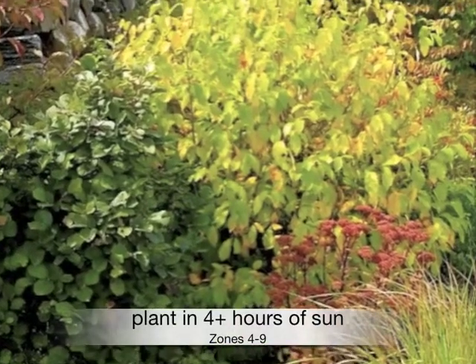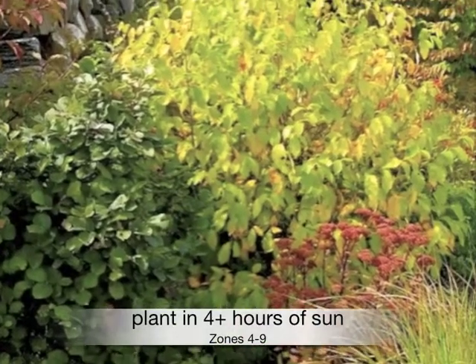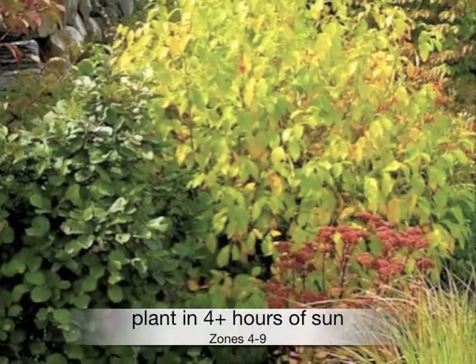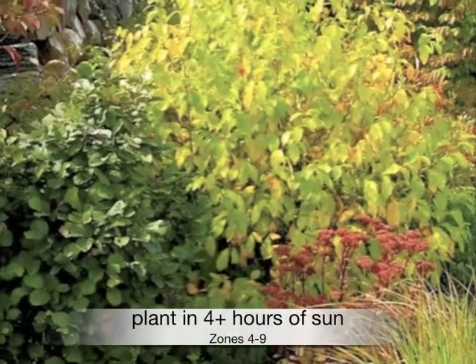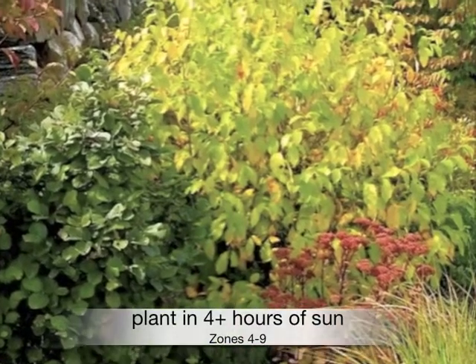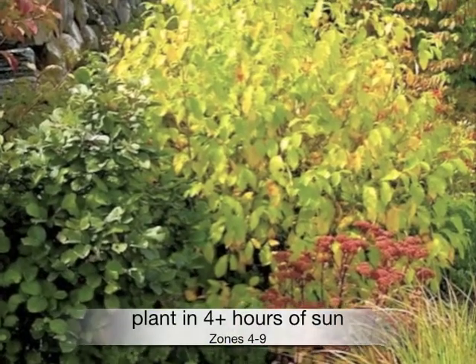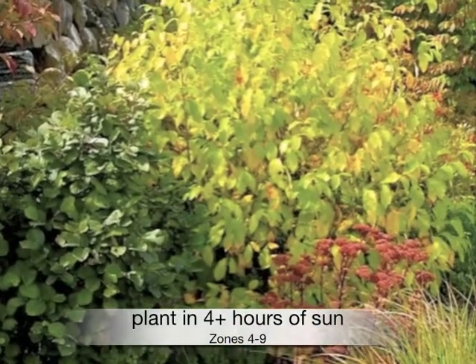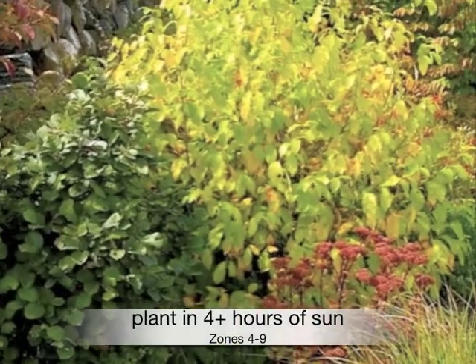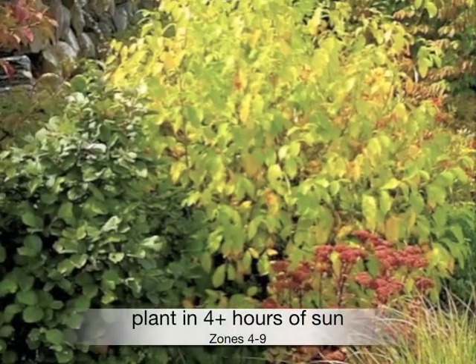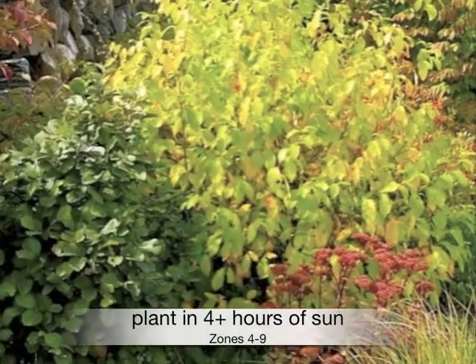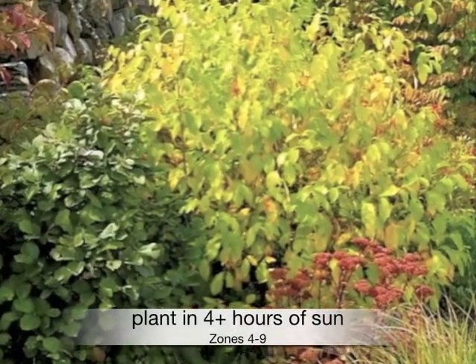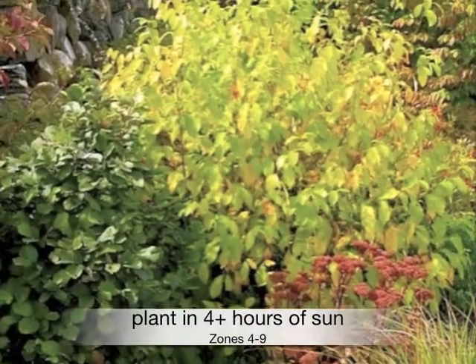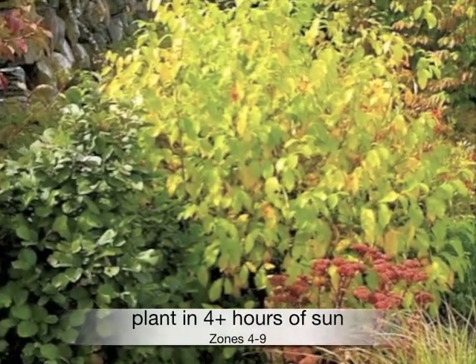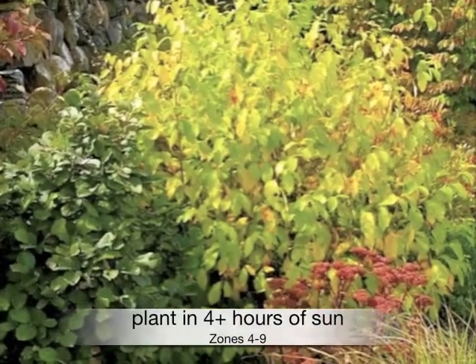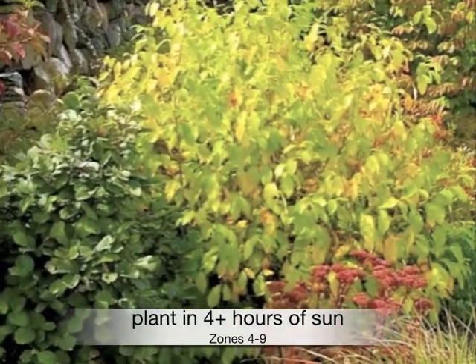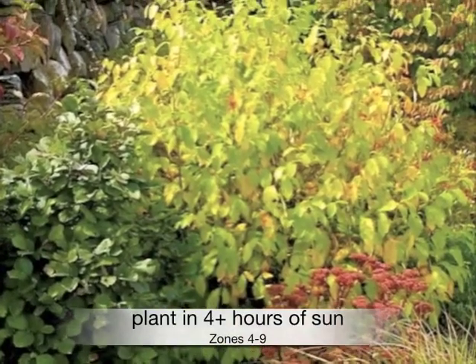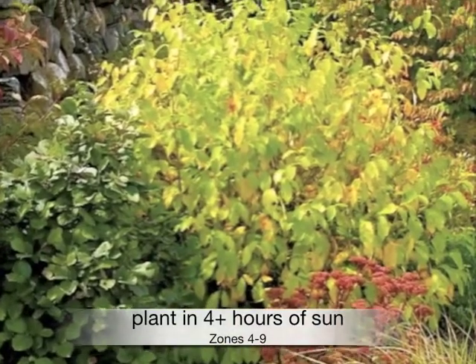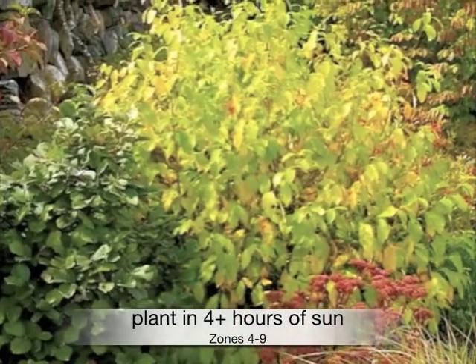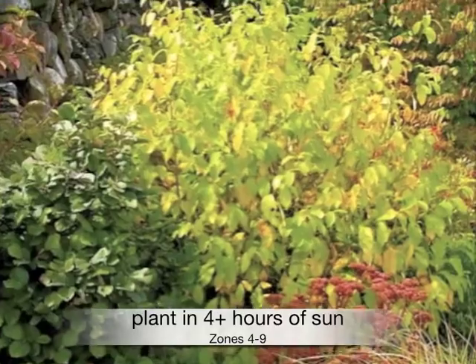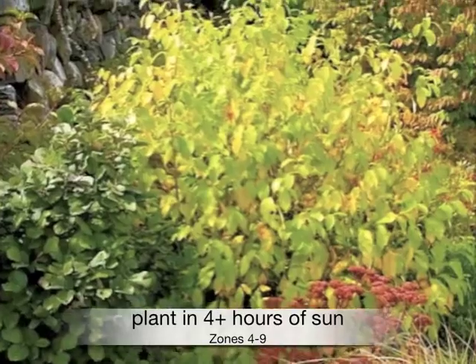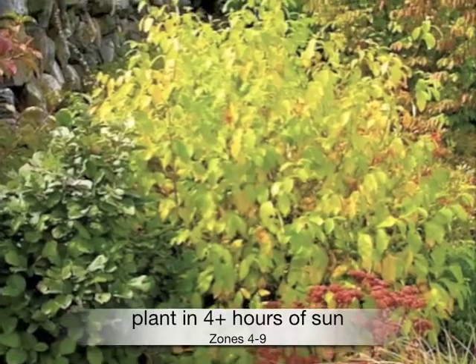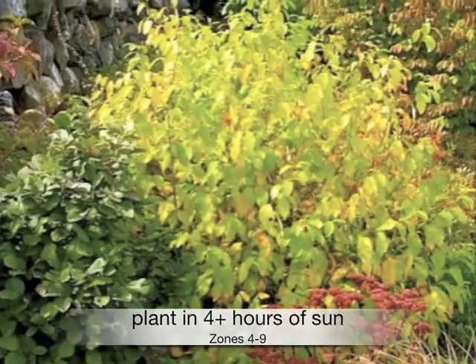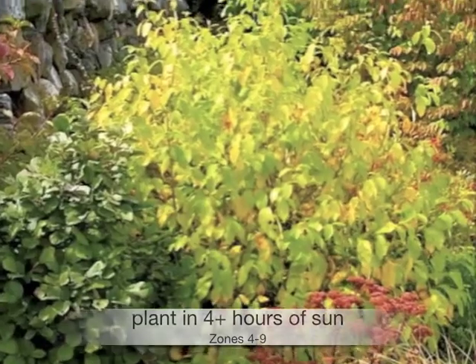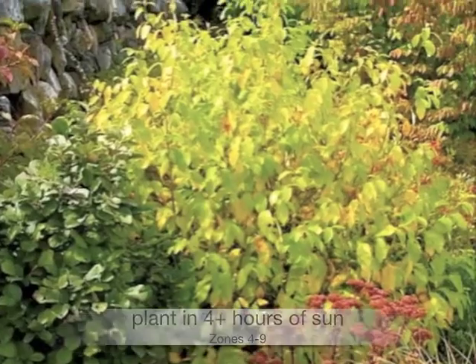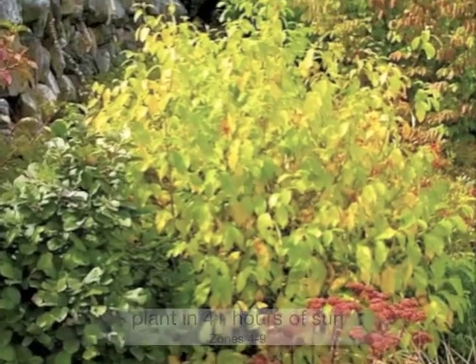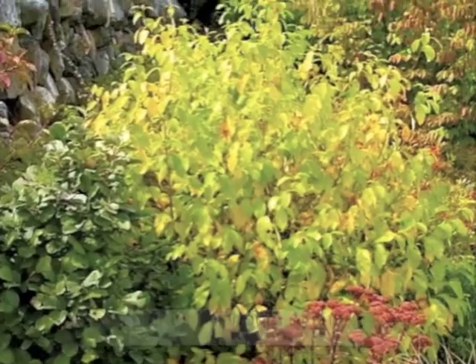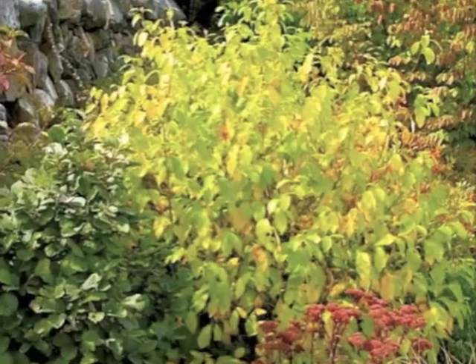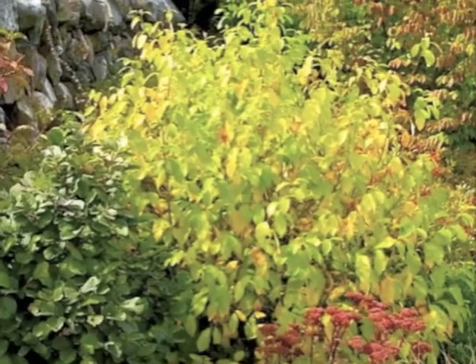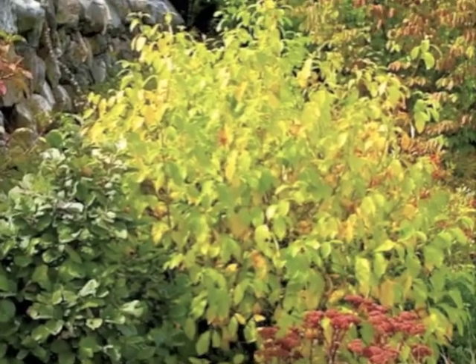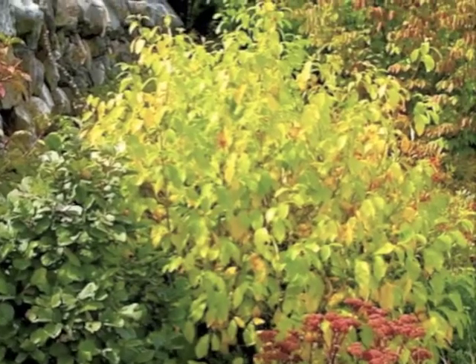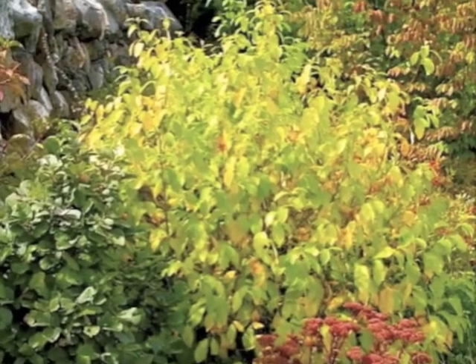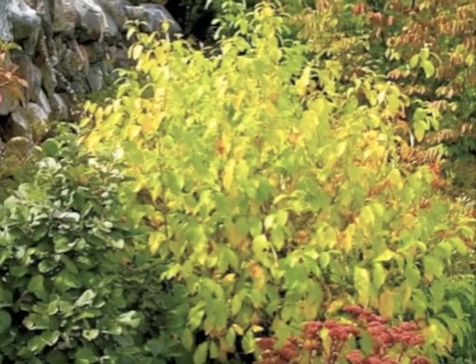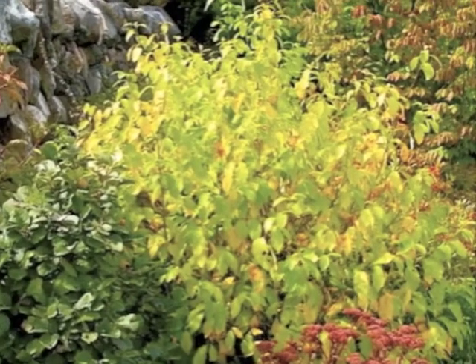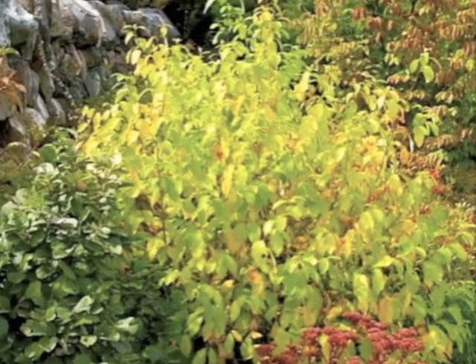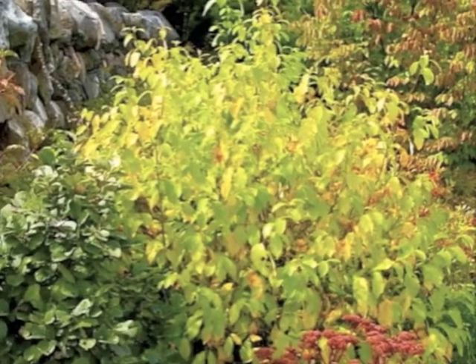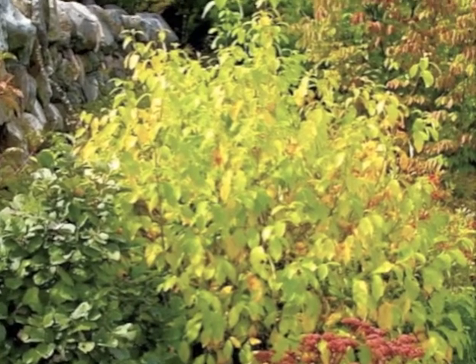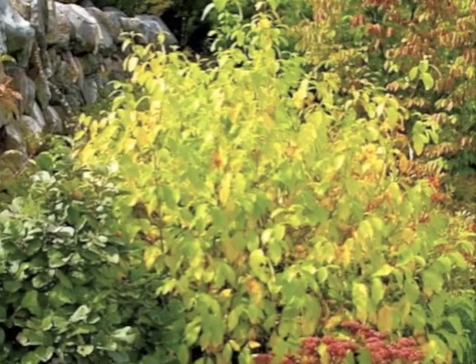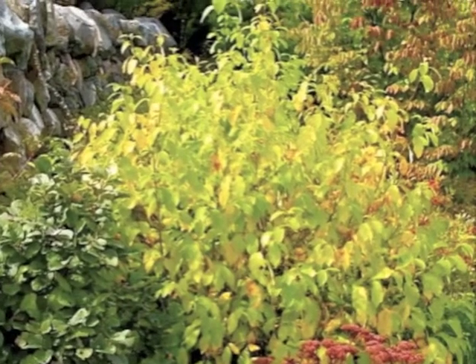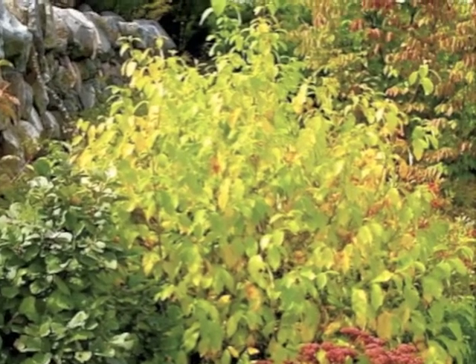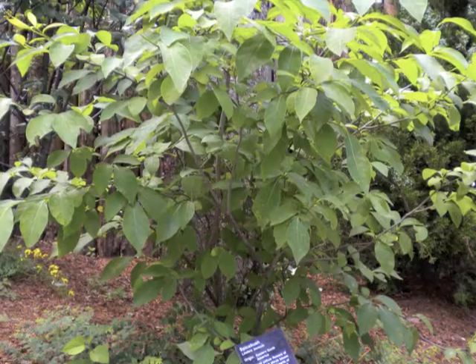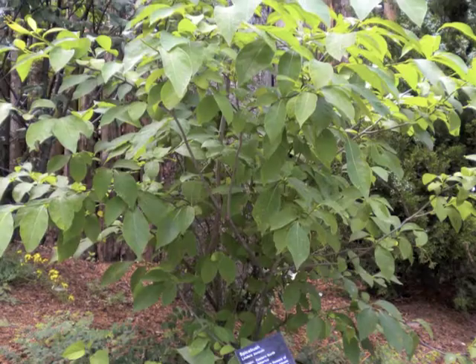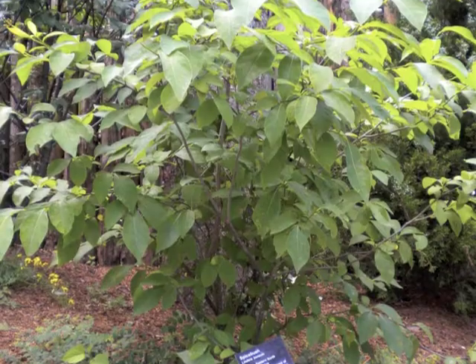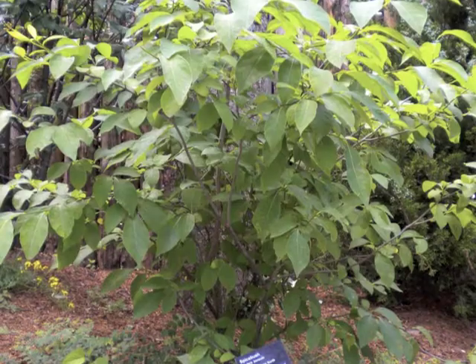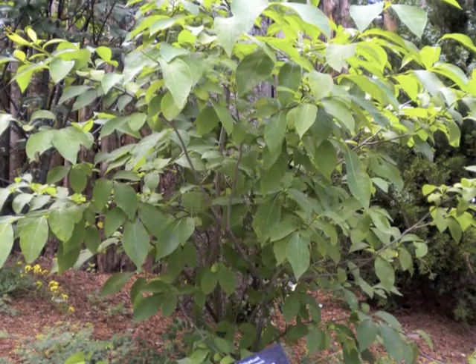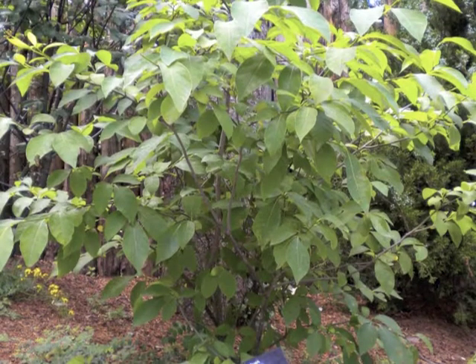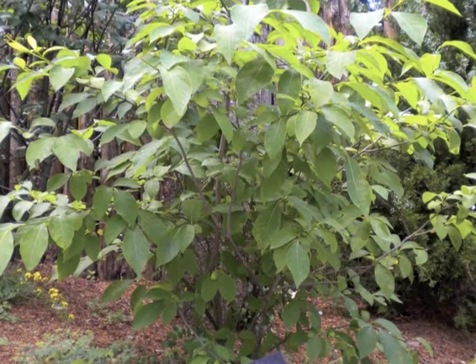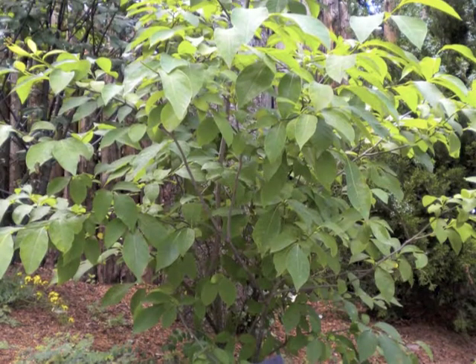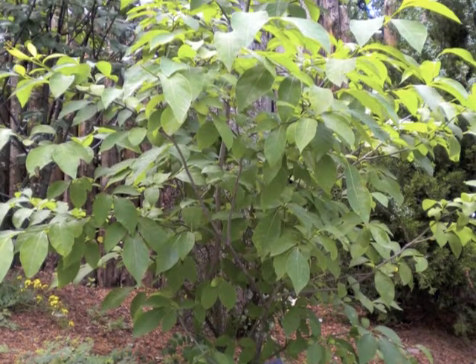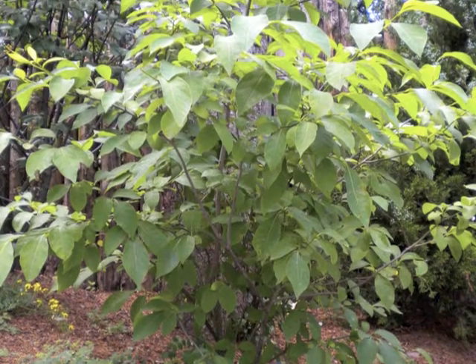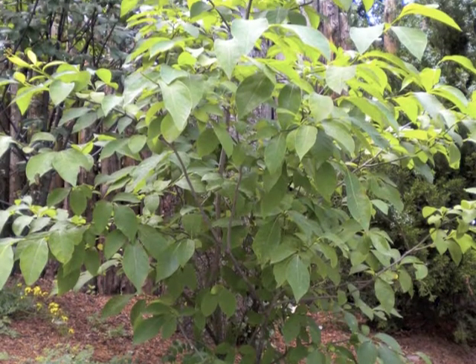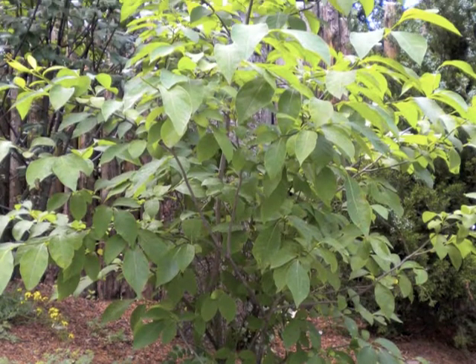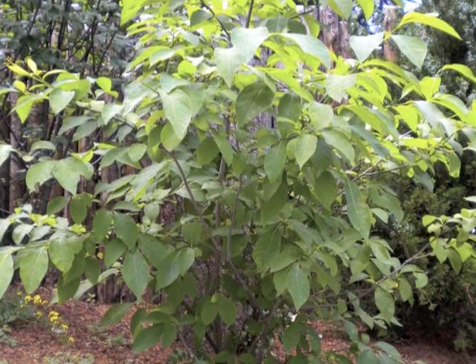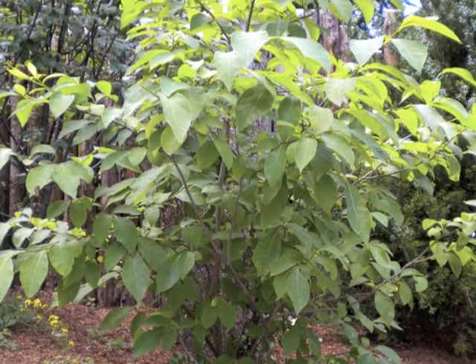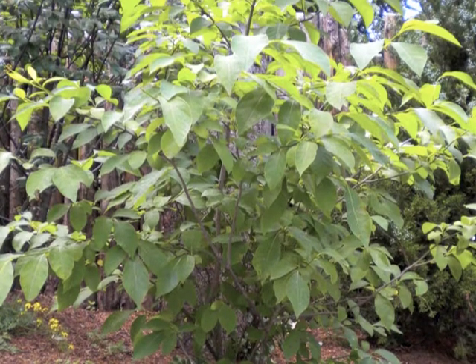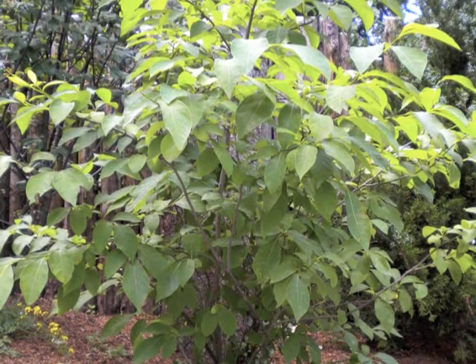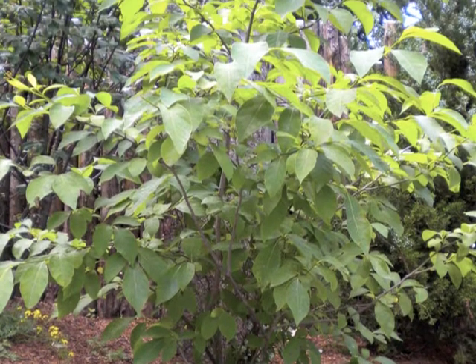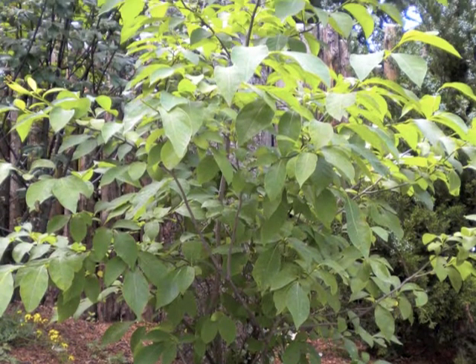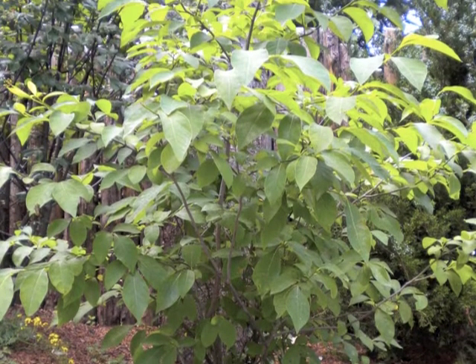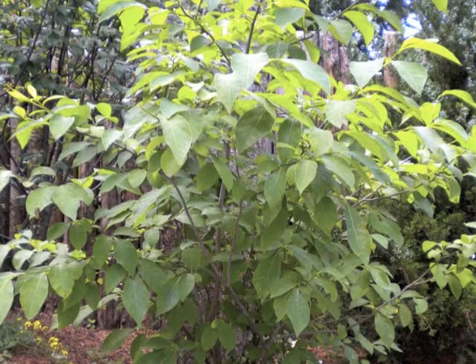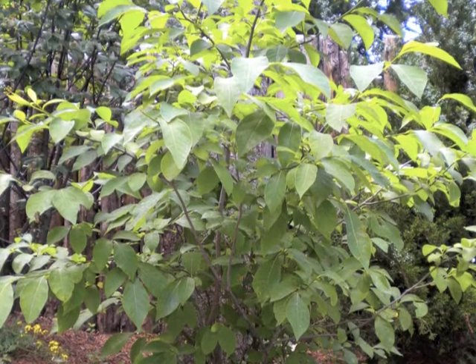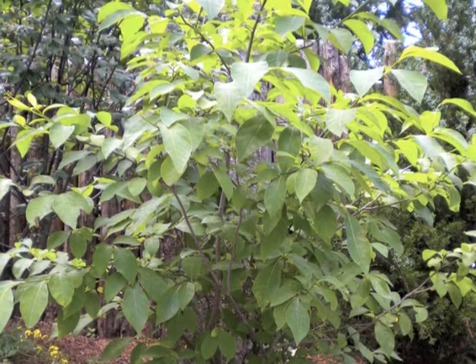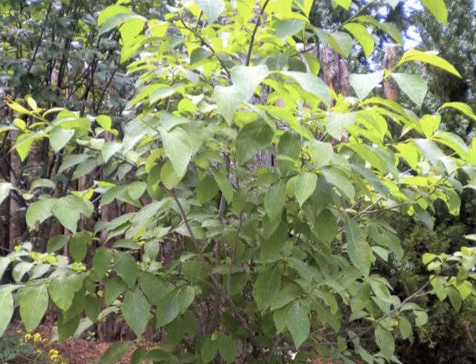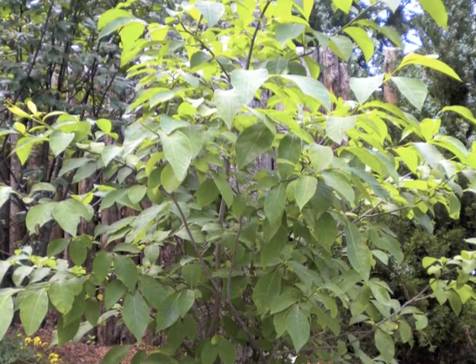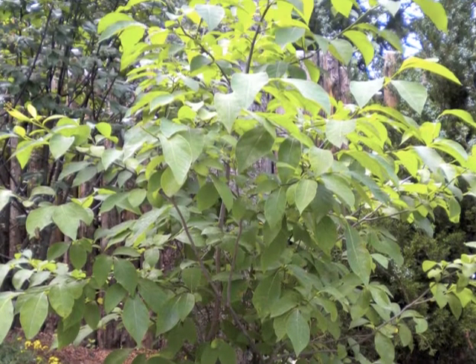Plant in at least four hours of sun in zones four through nine. The leaves are a favorite food of the Spicebush caterpillar.